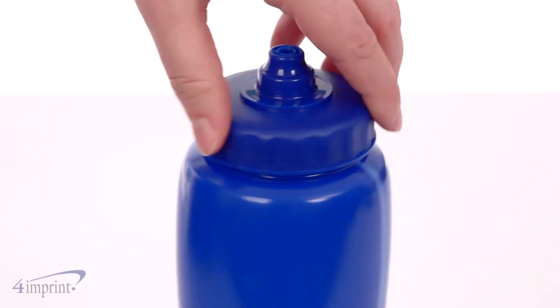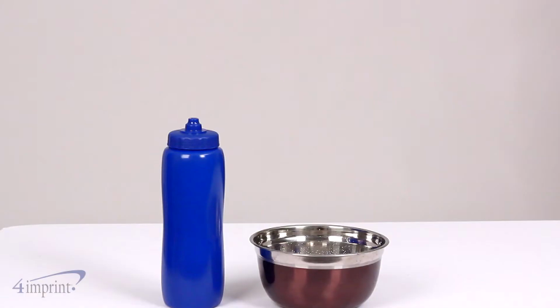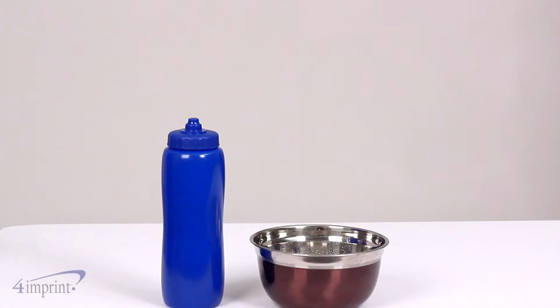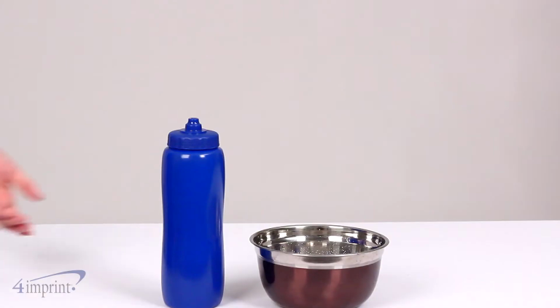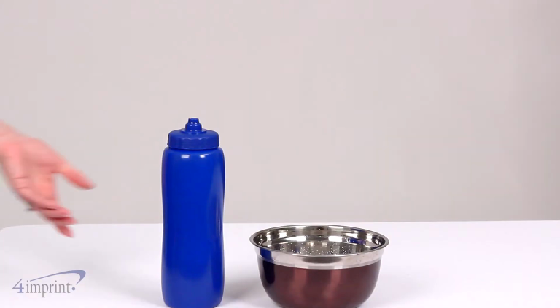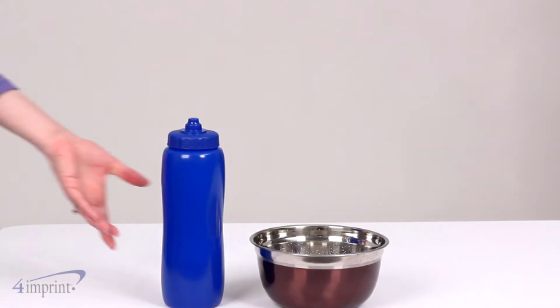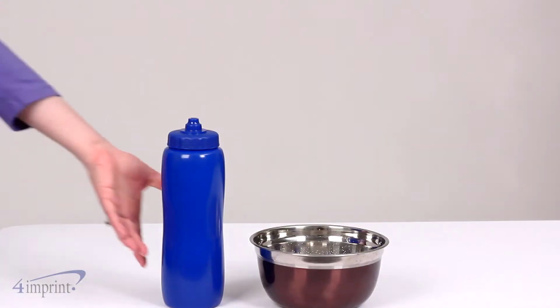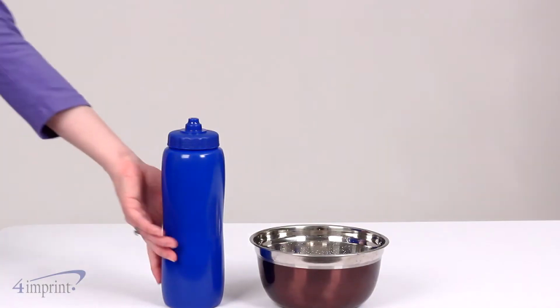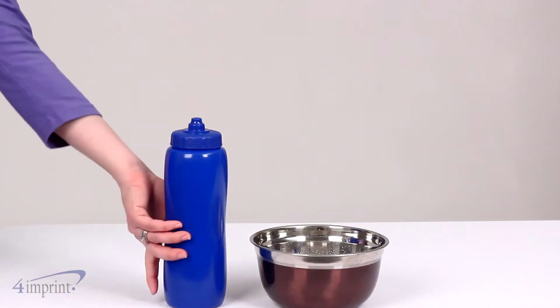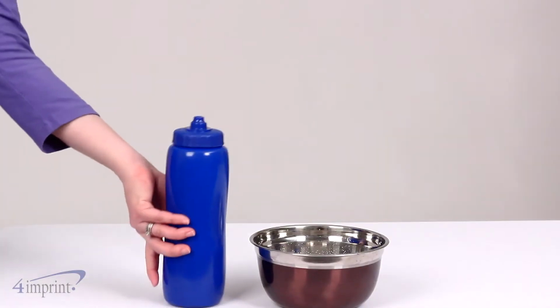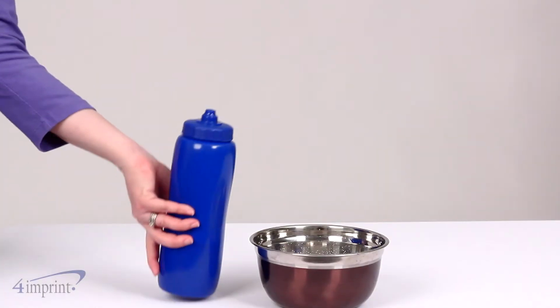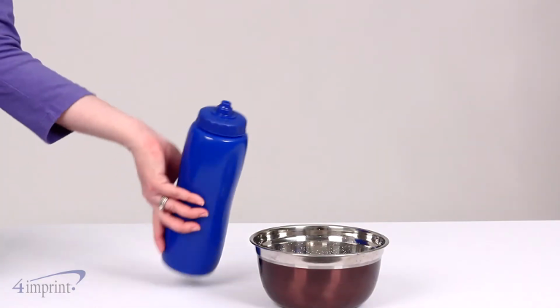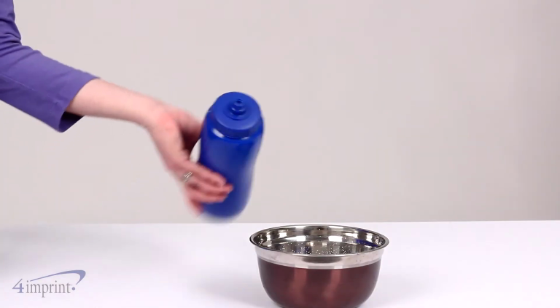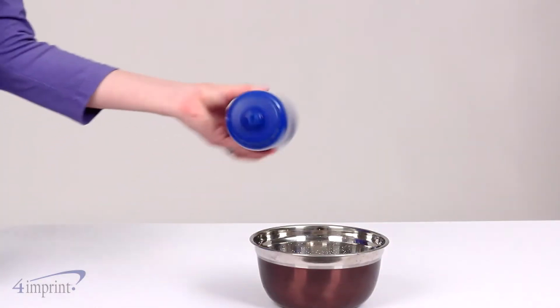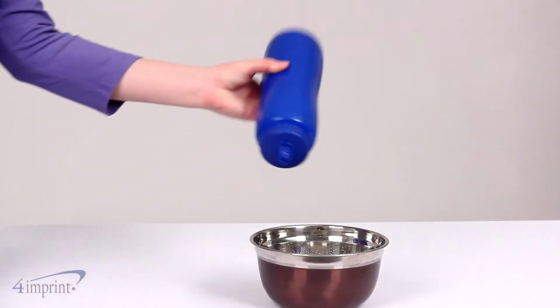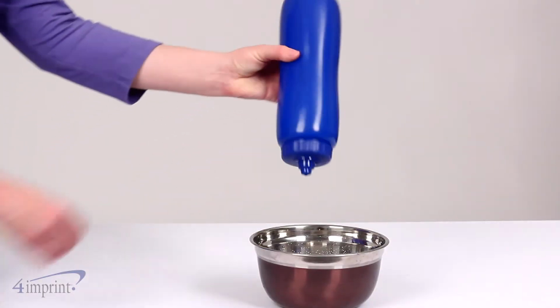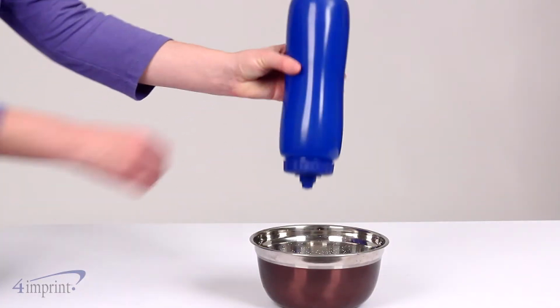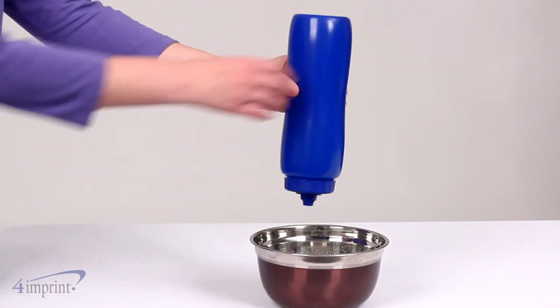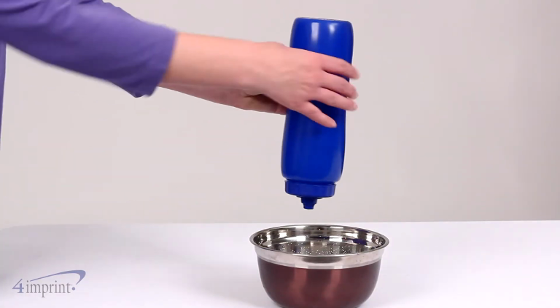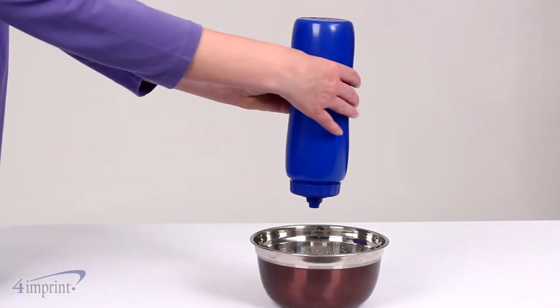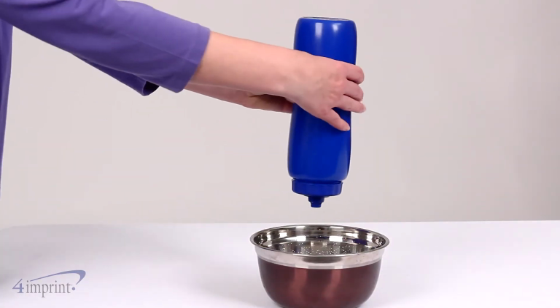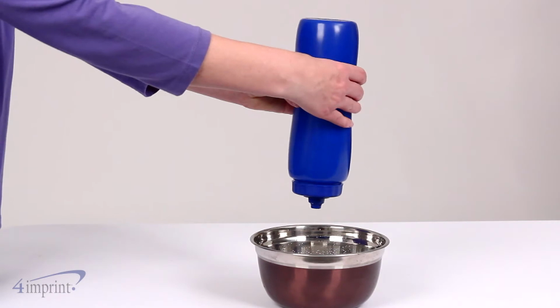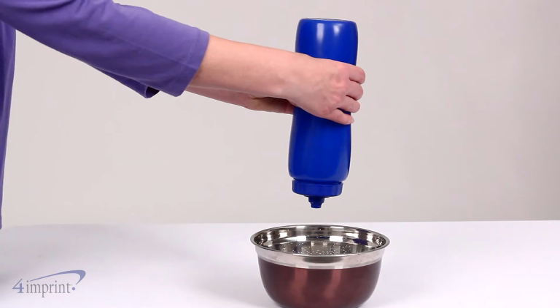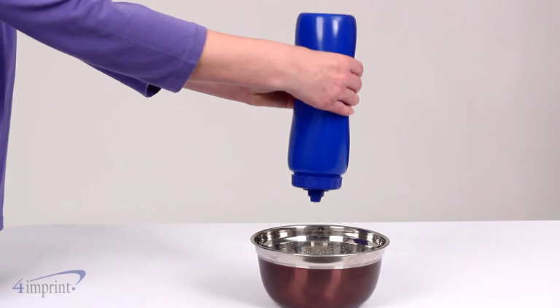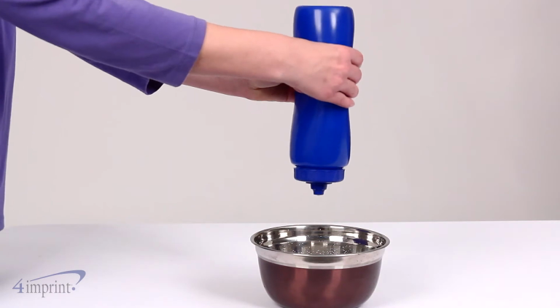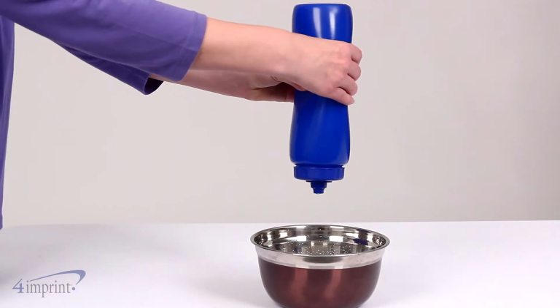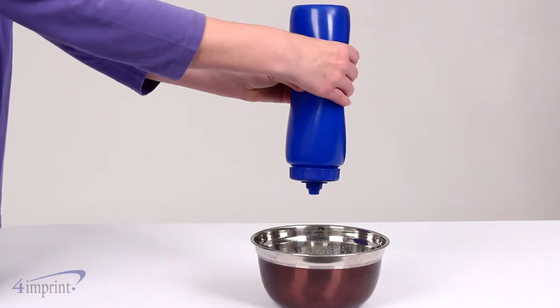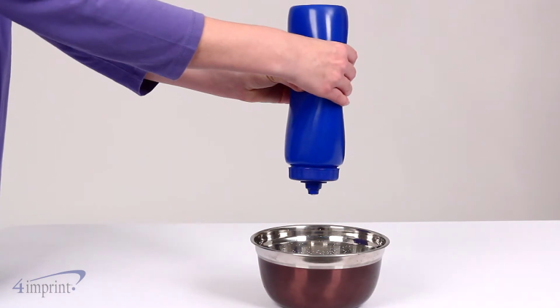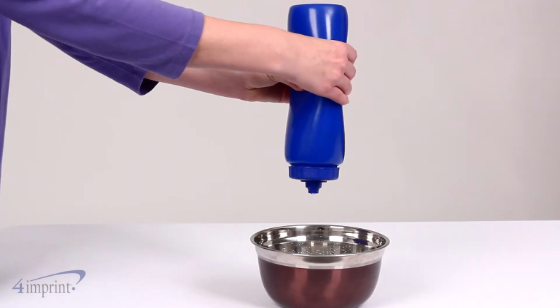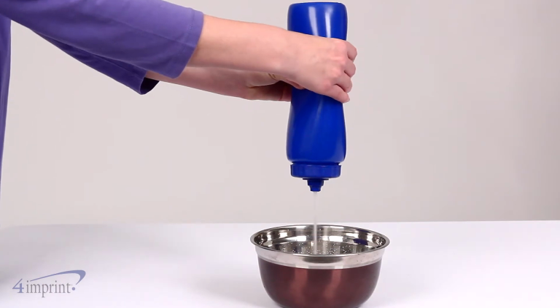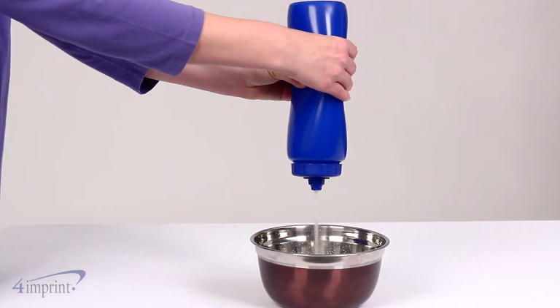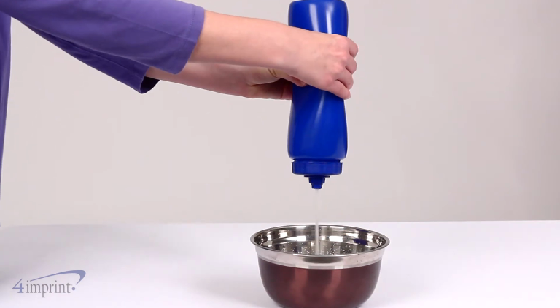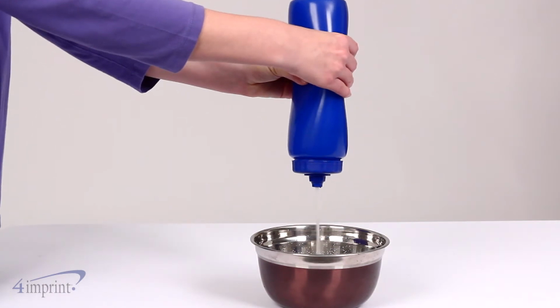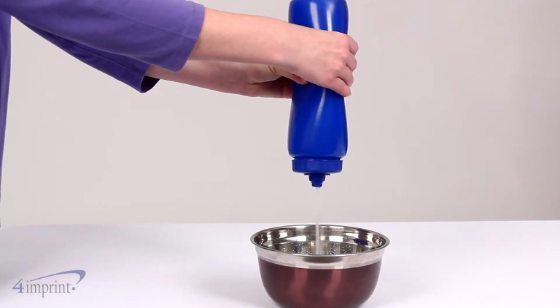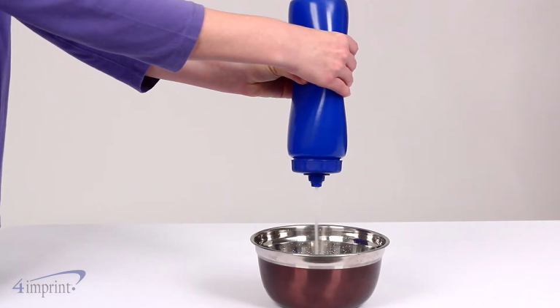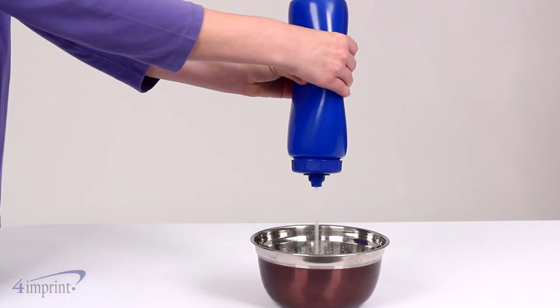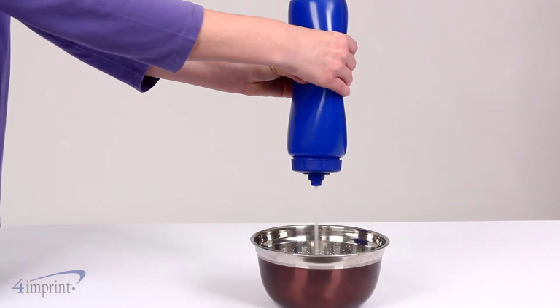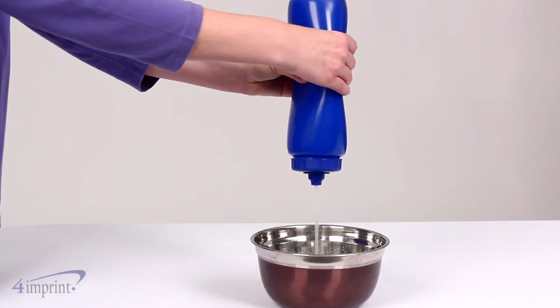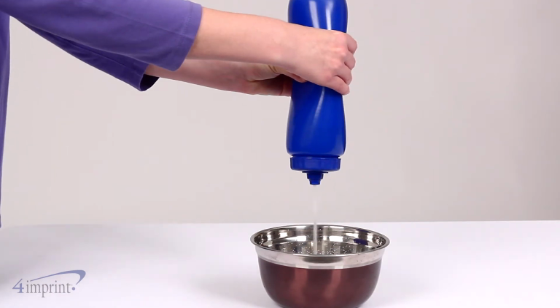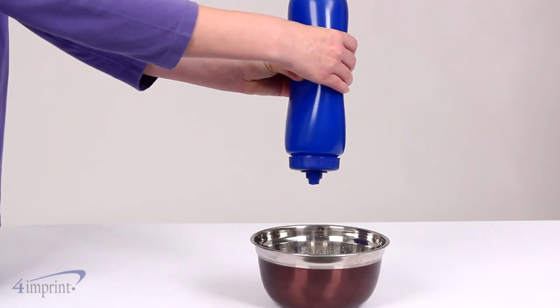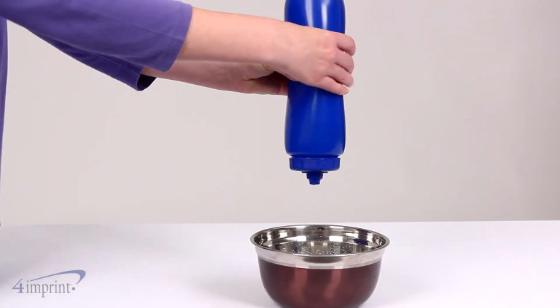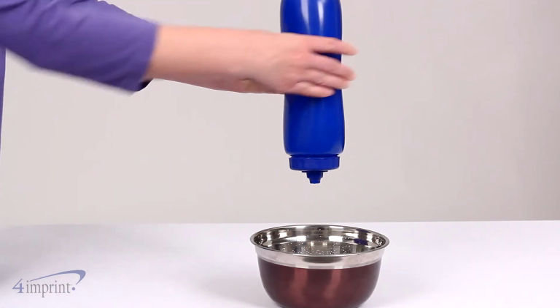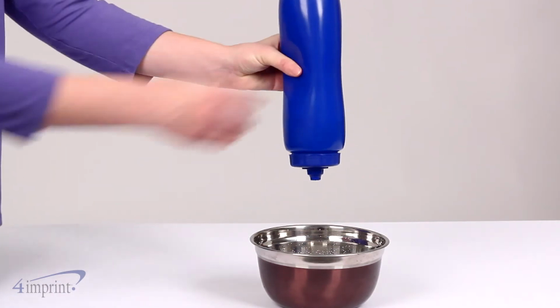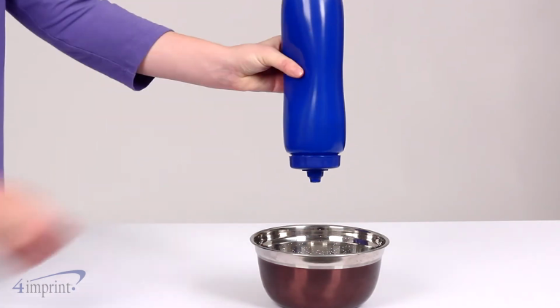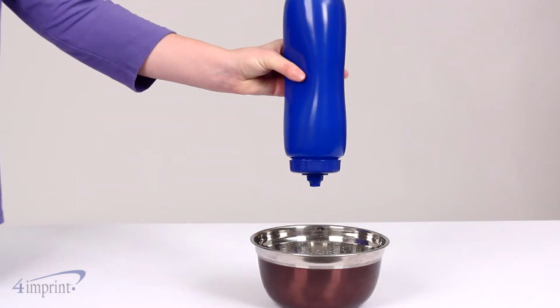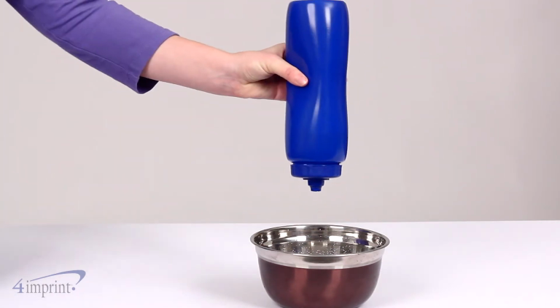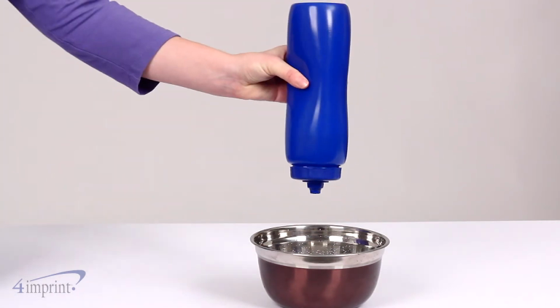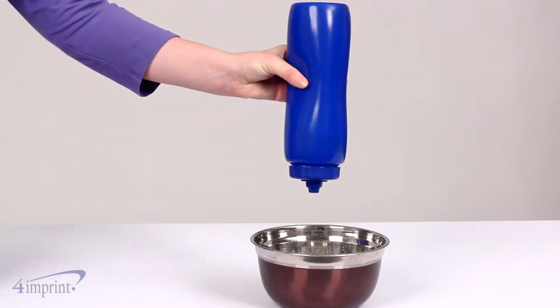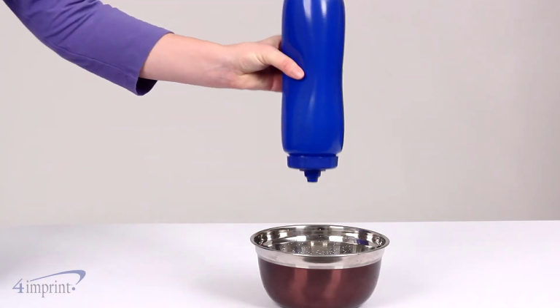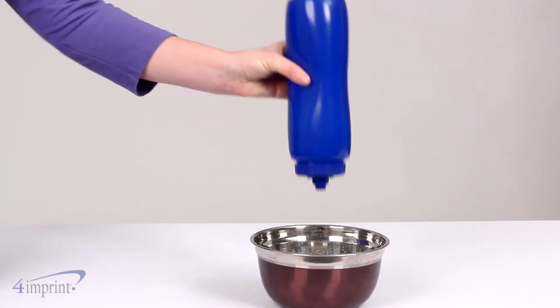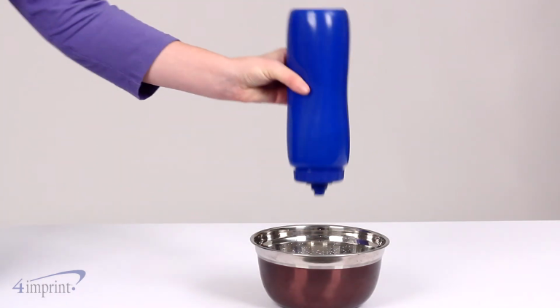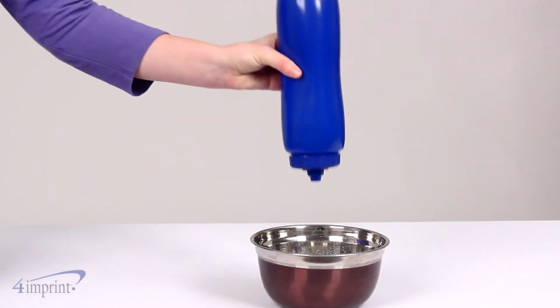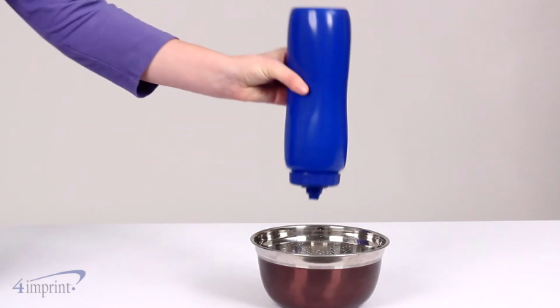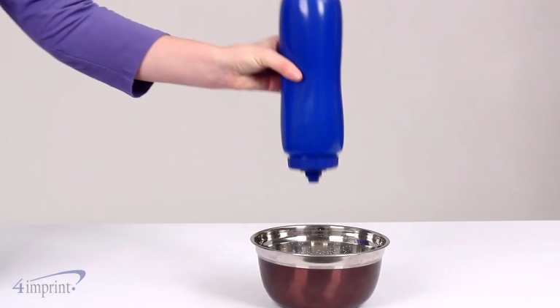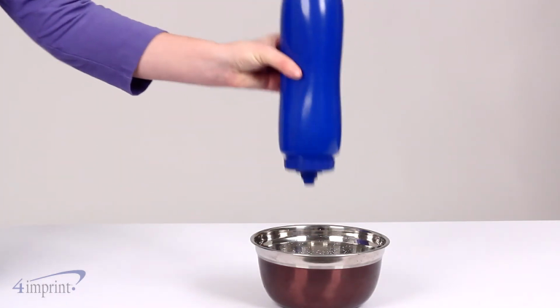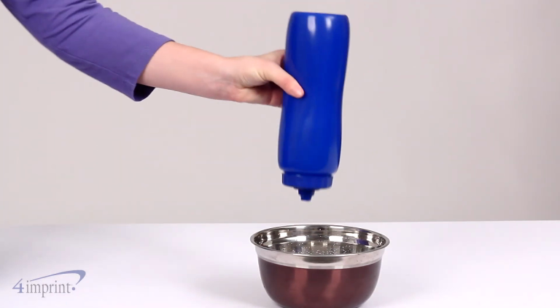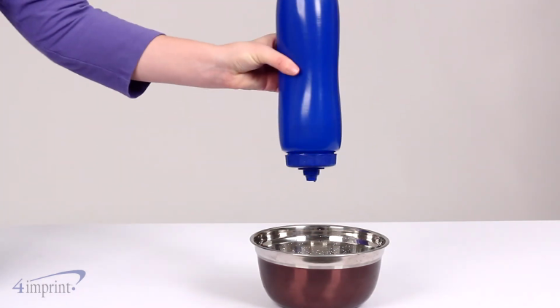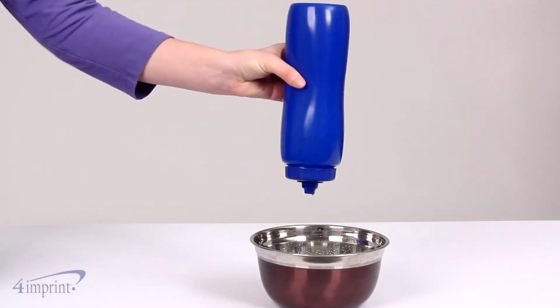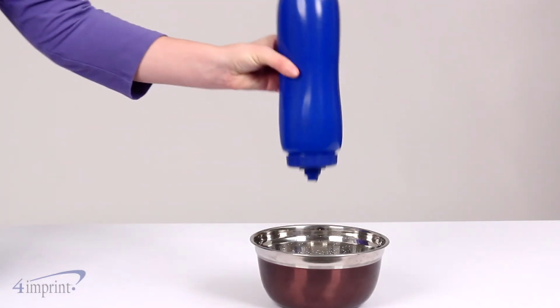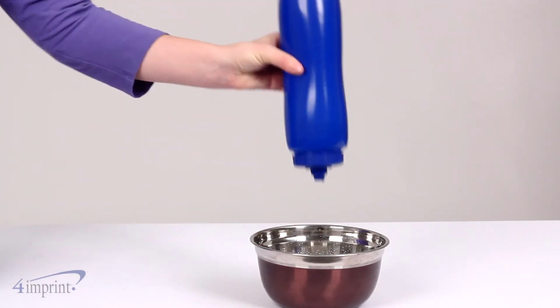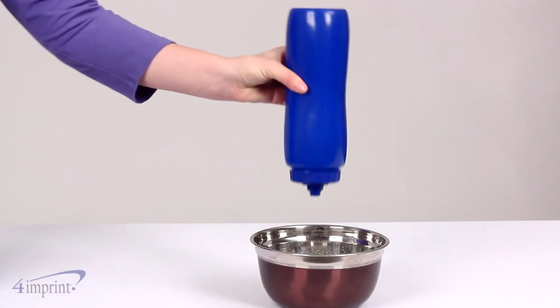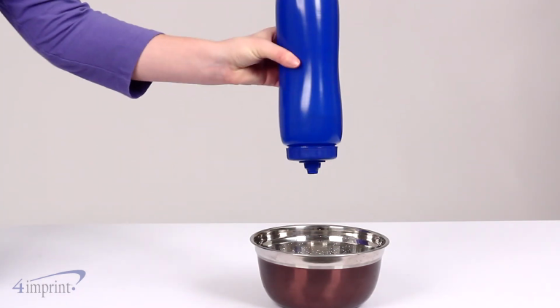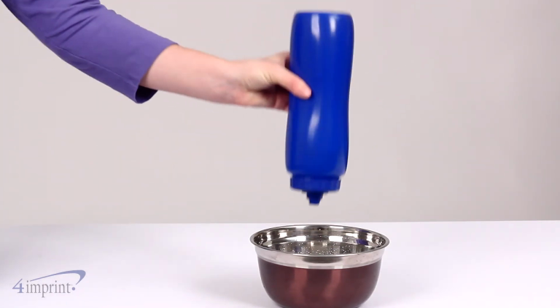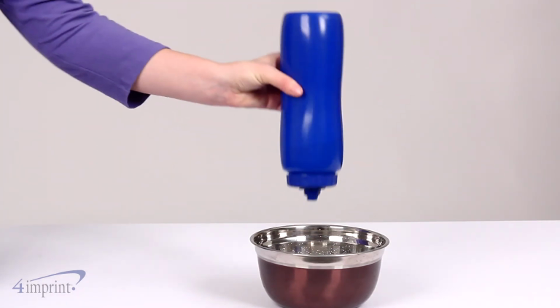To further help with spills, the bottle has to be squeezed to dispense water. When not squeezed, even if it's upside down, no water comes out.